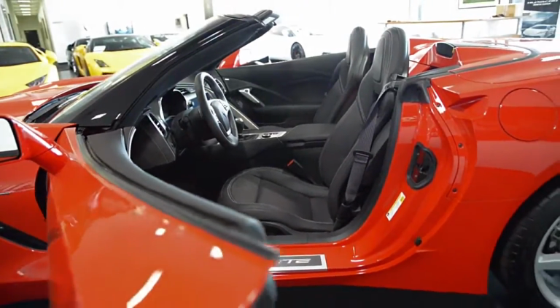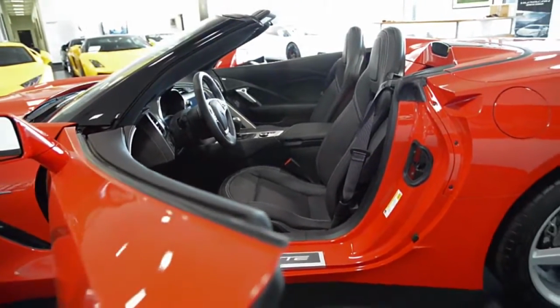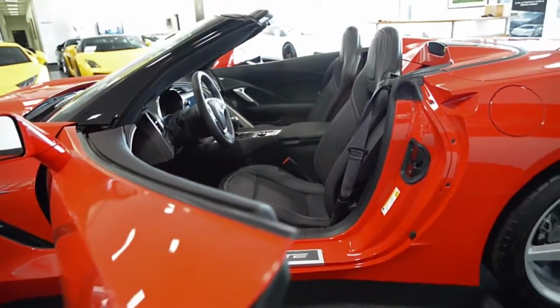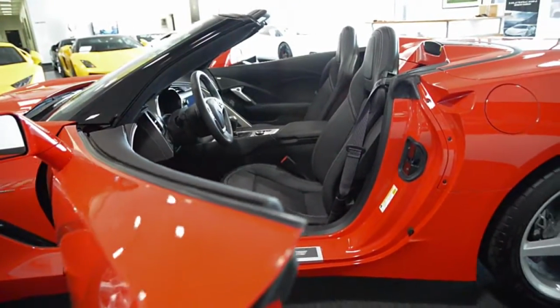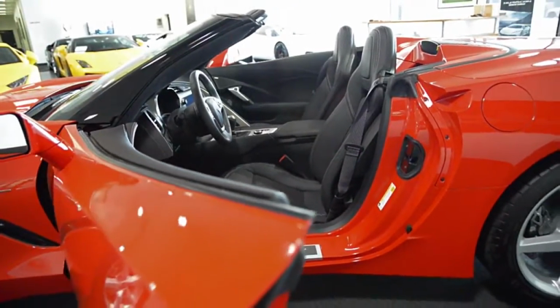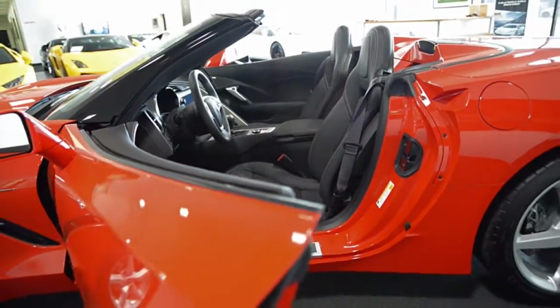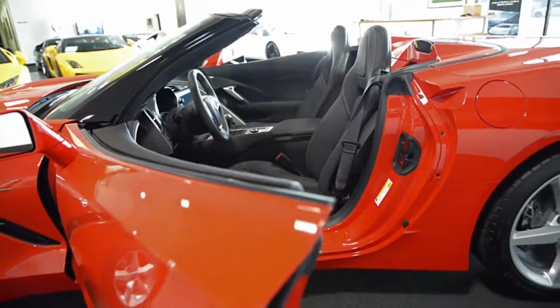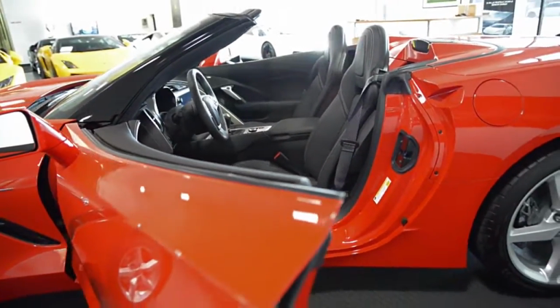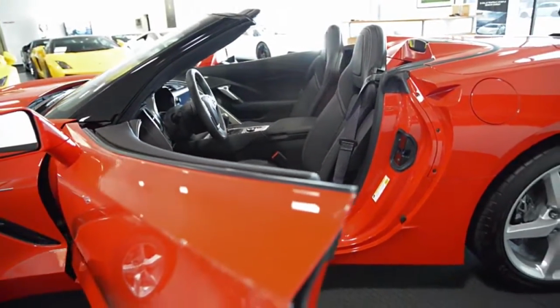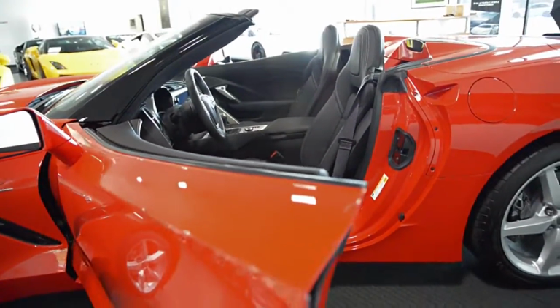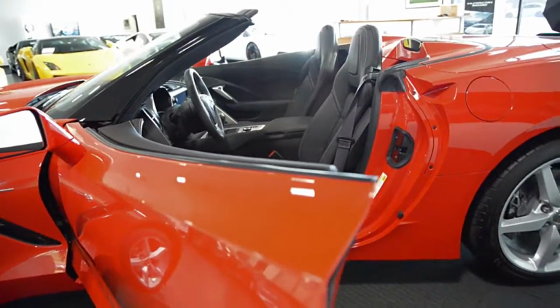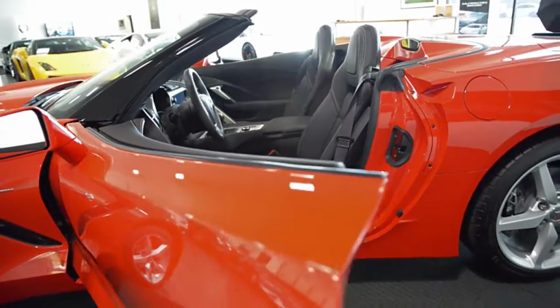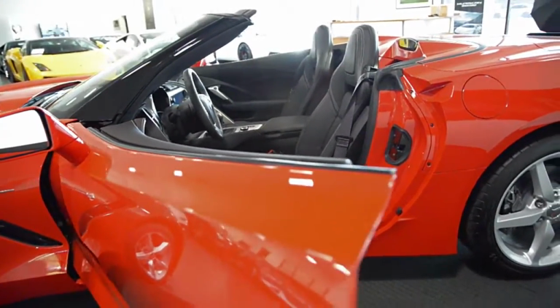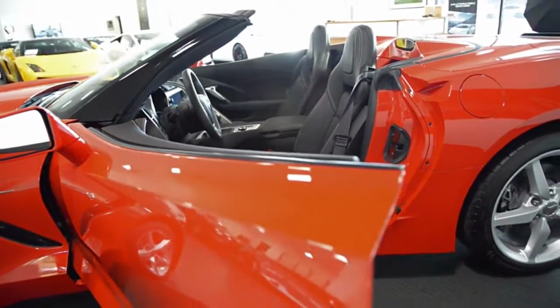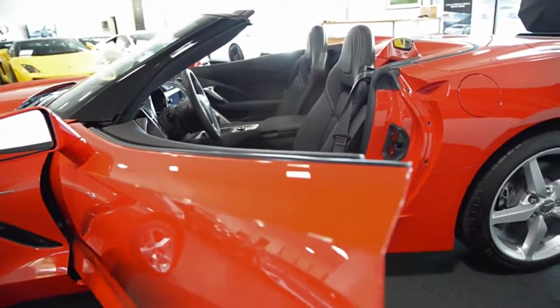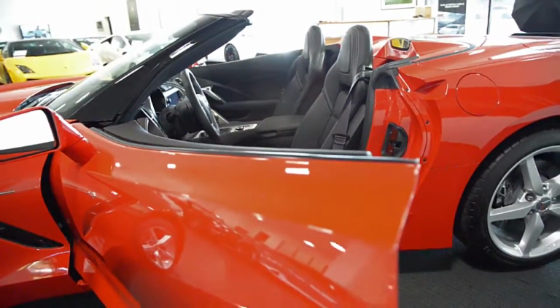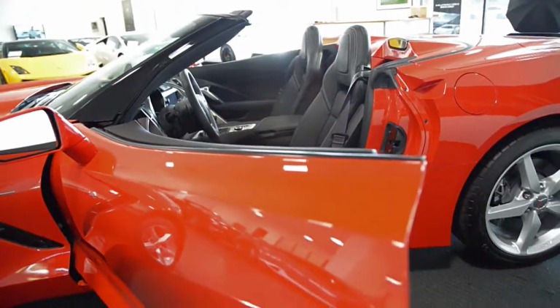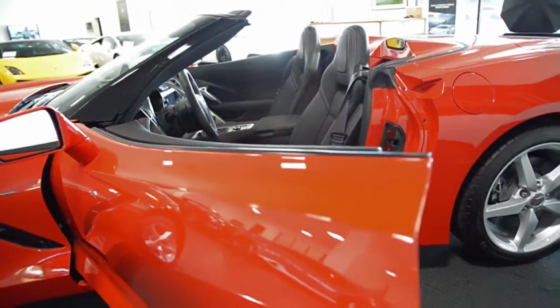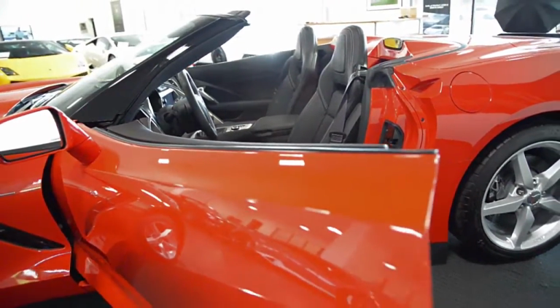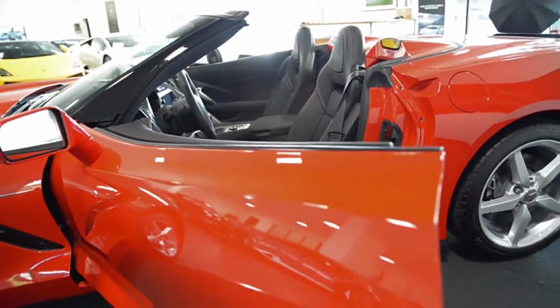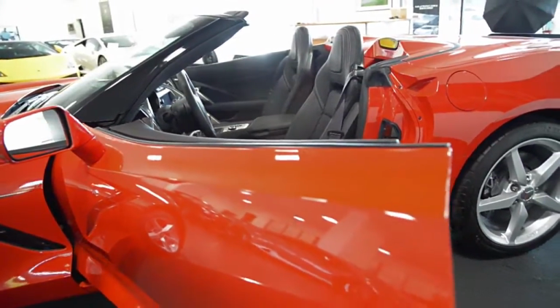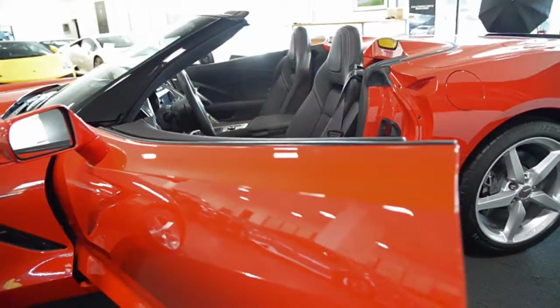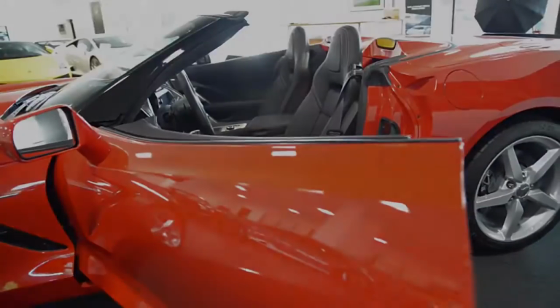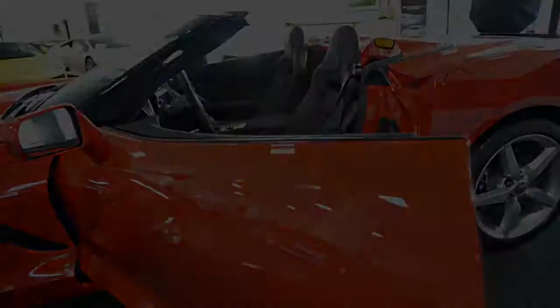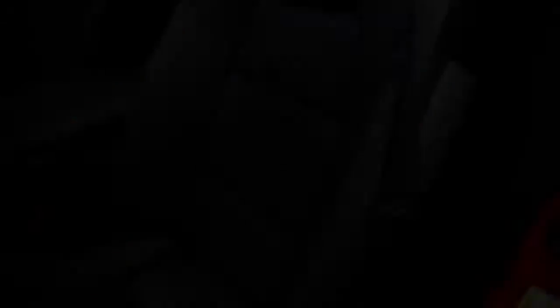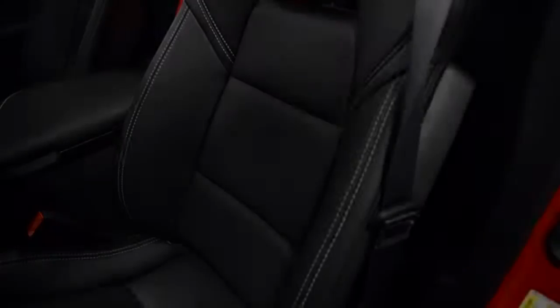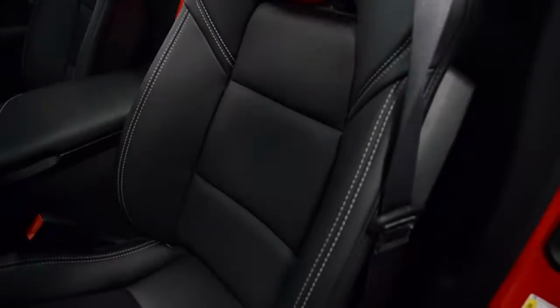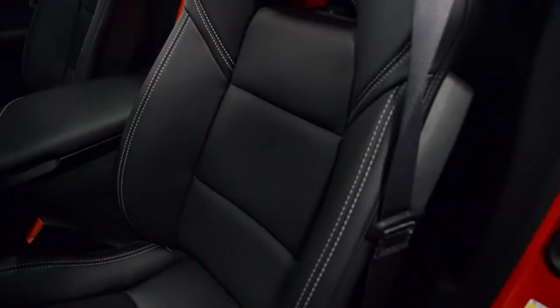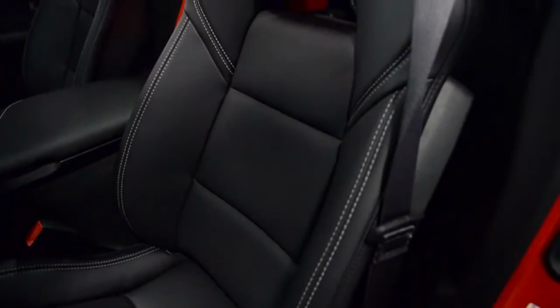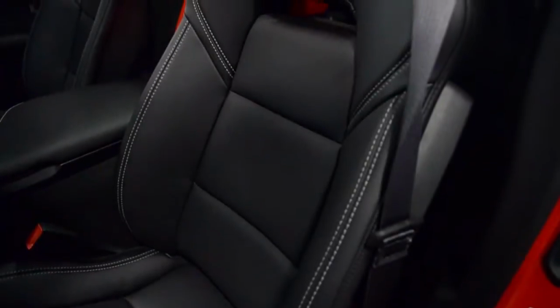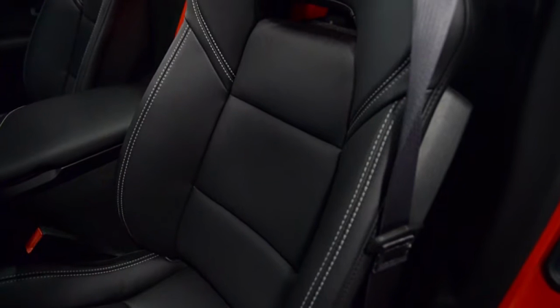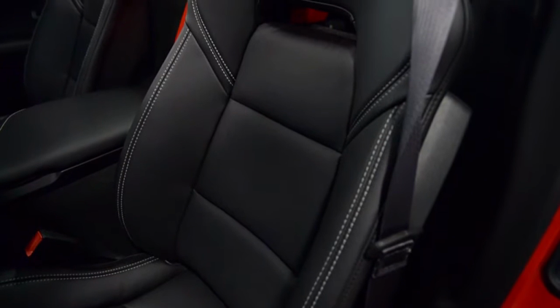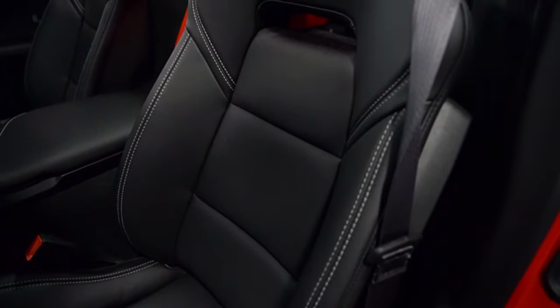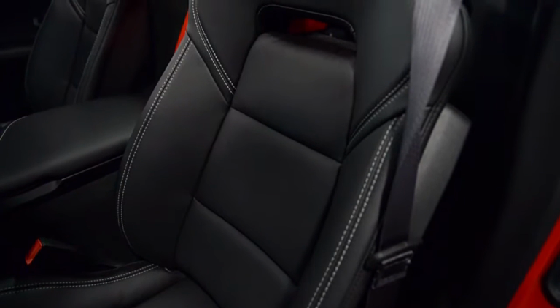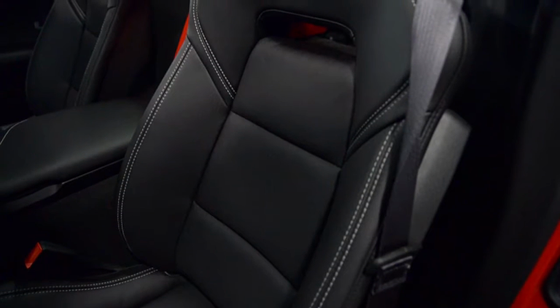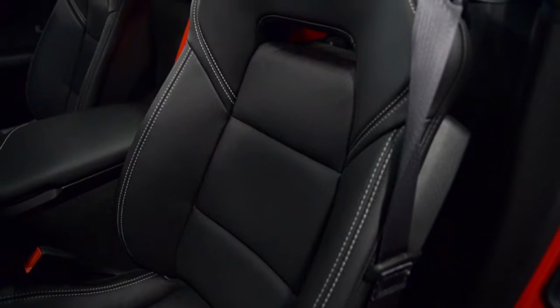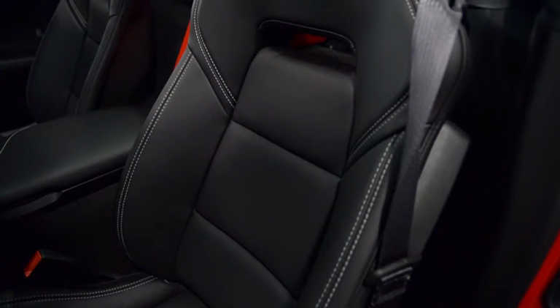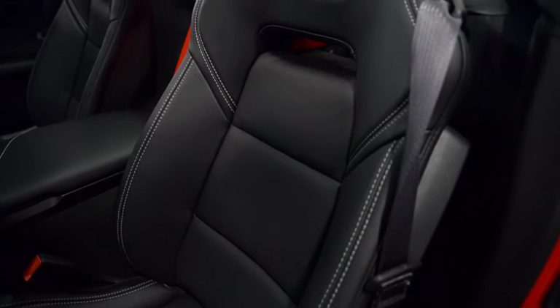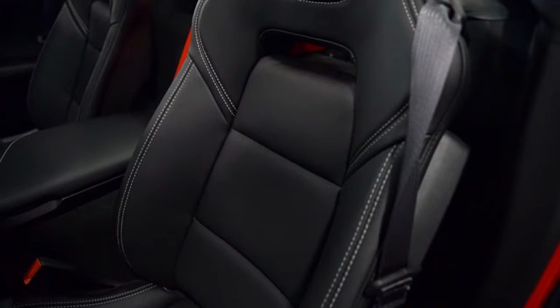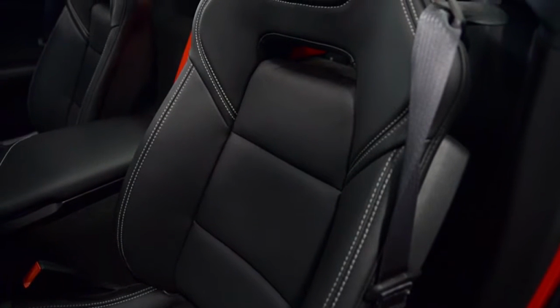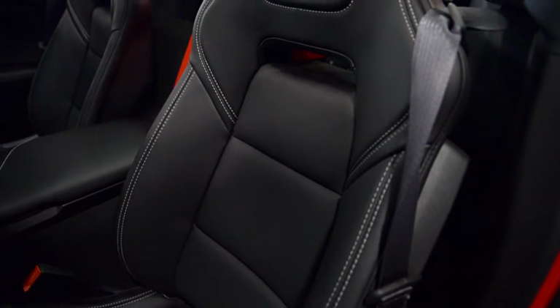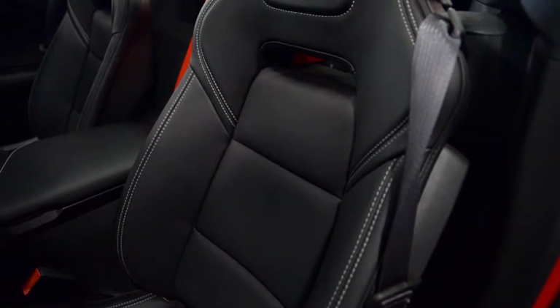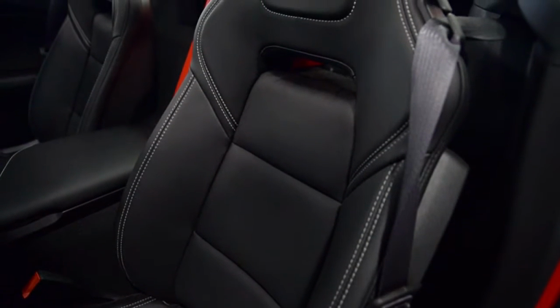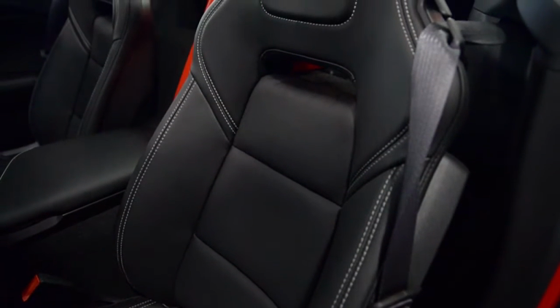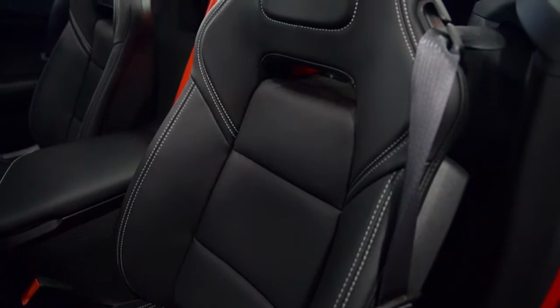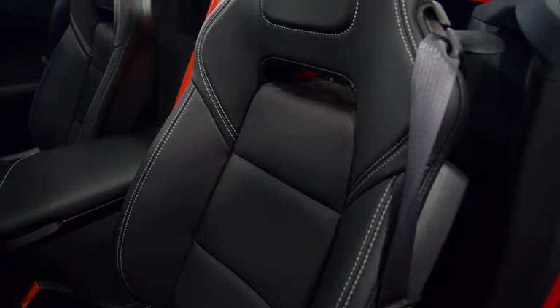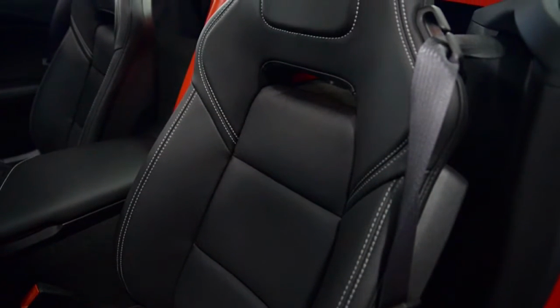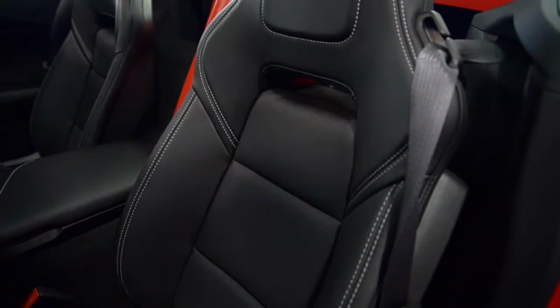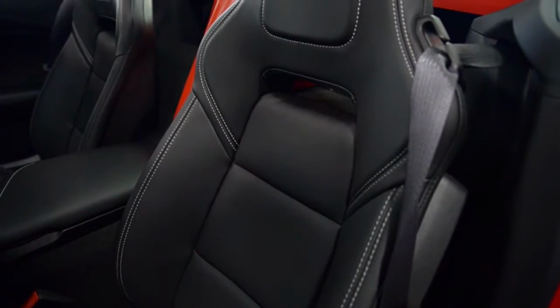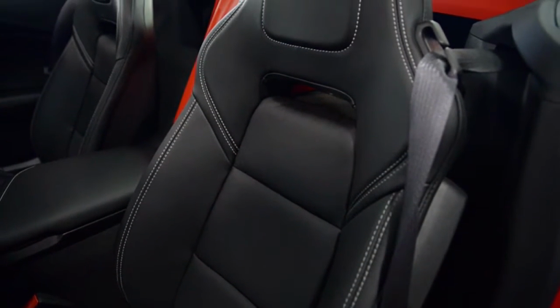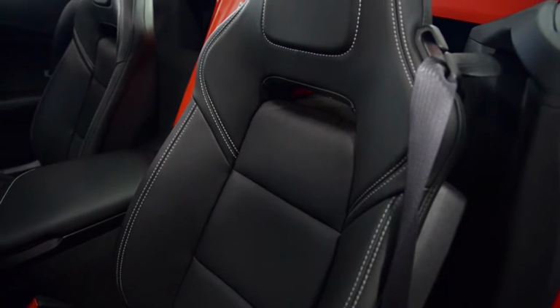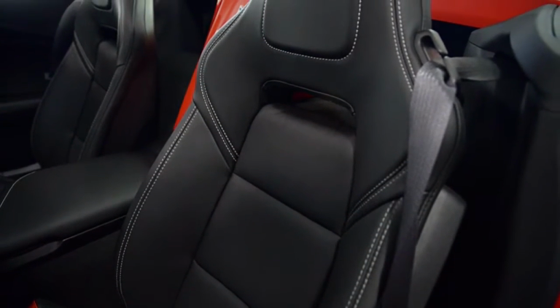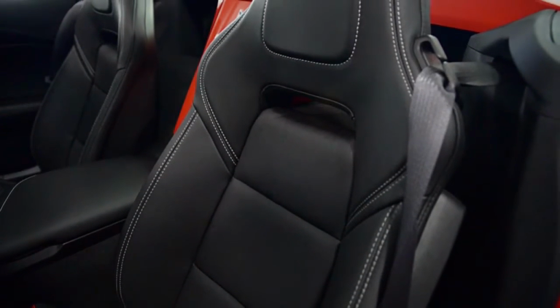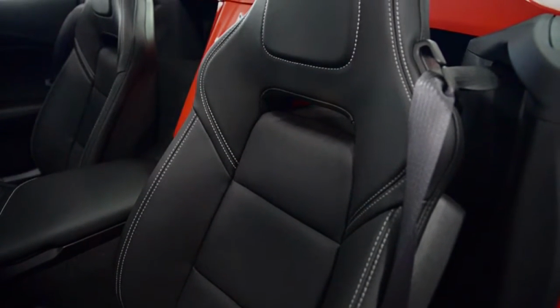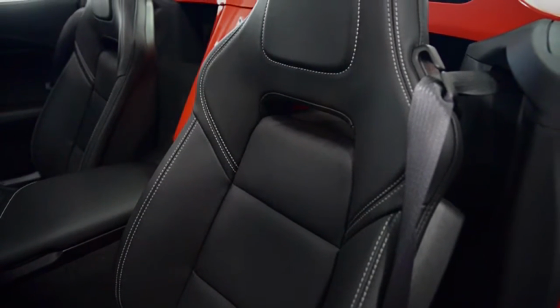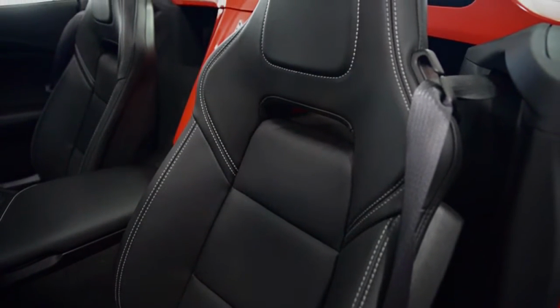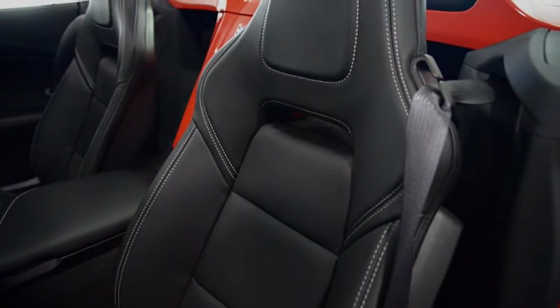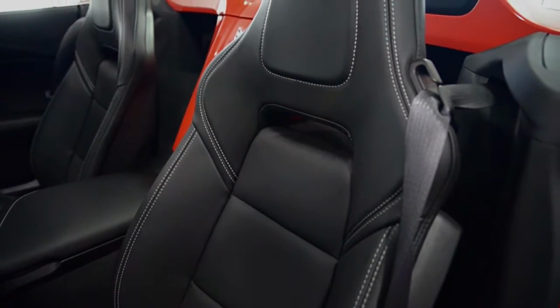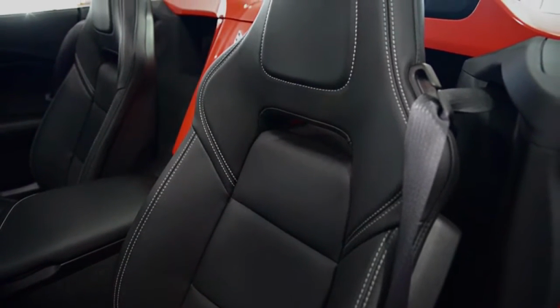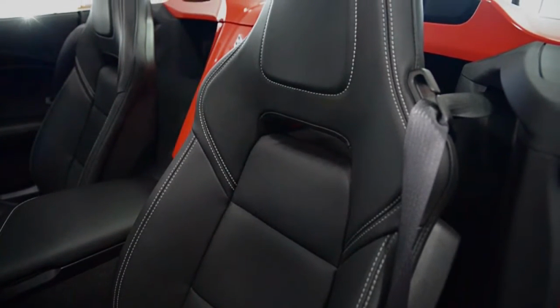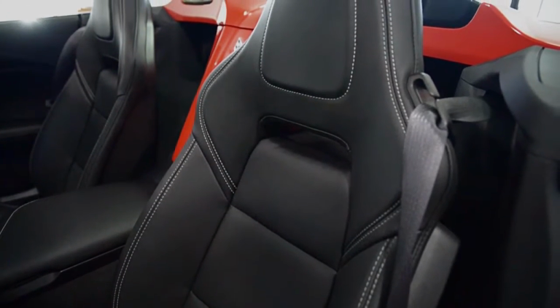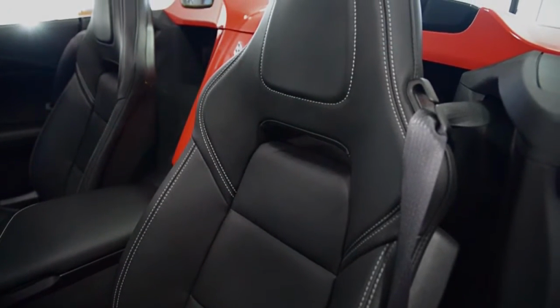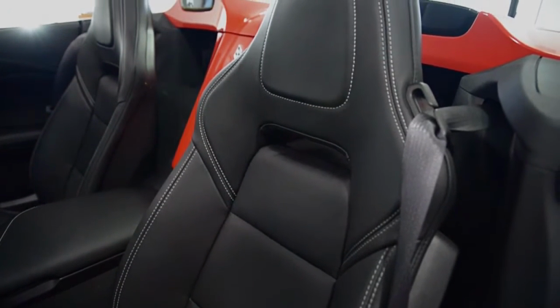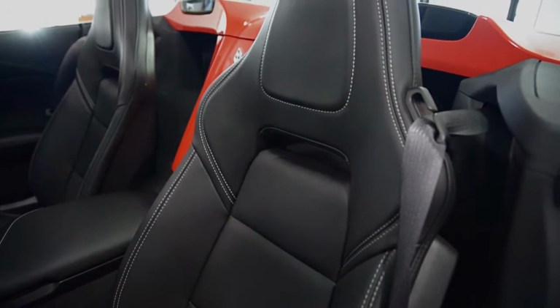This car is finished in a beautiful torch-red exterior color, black leather seats, and white contrast stitching throughout.